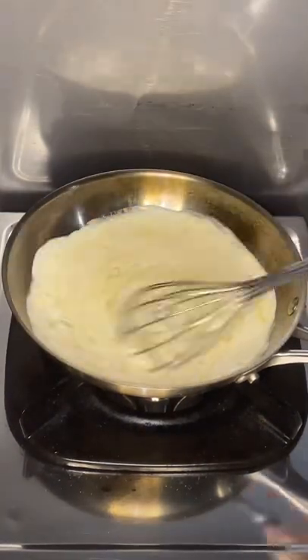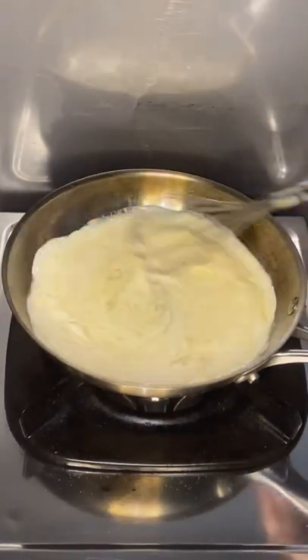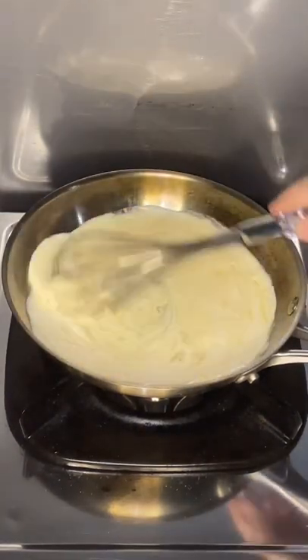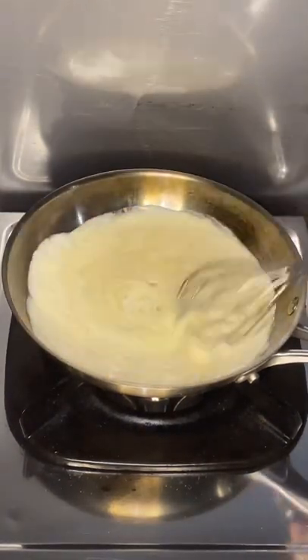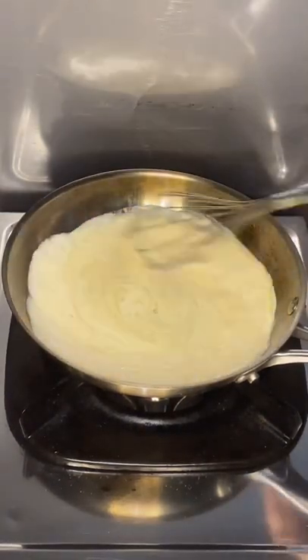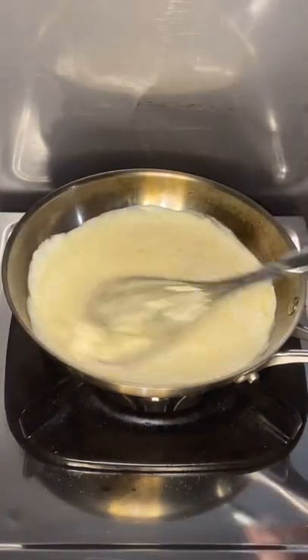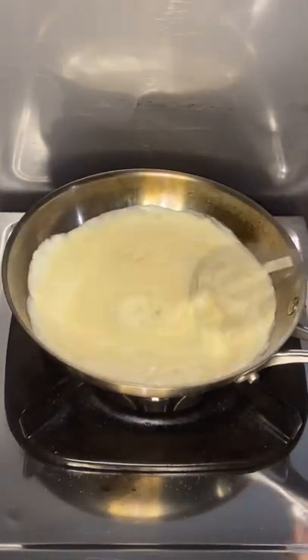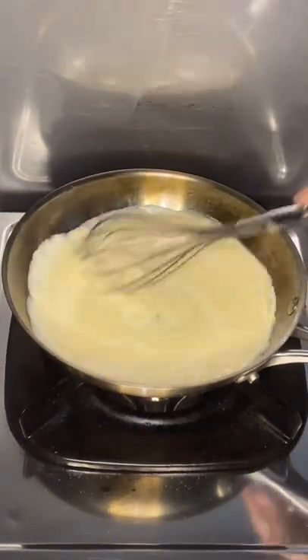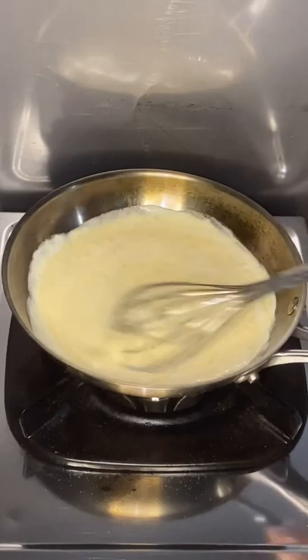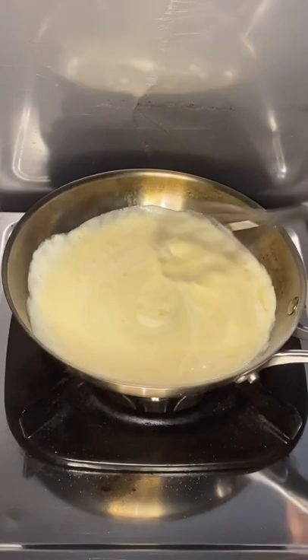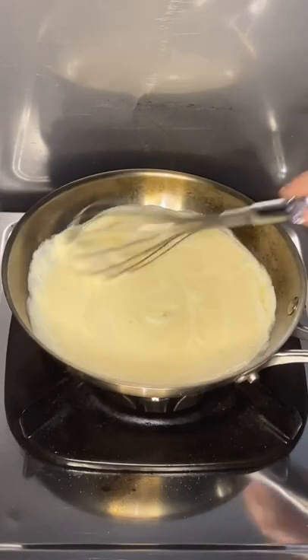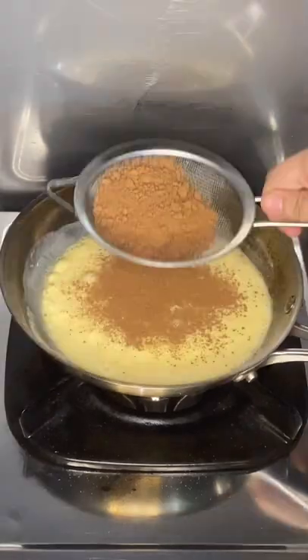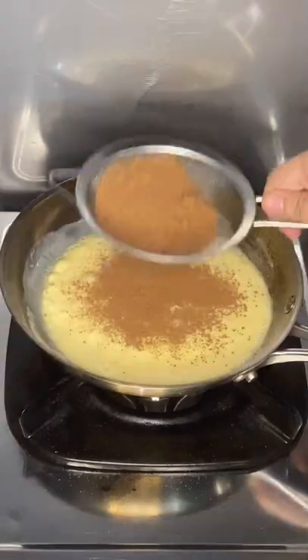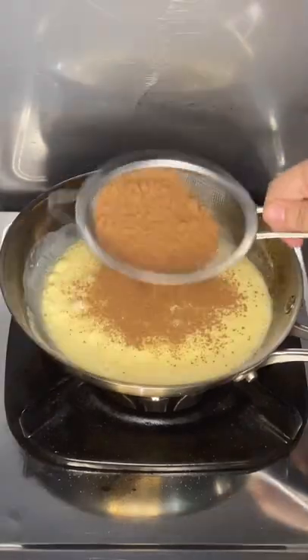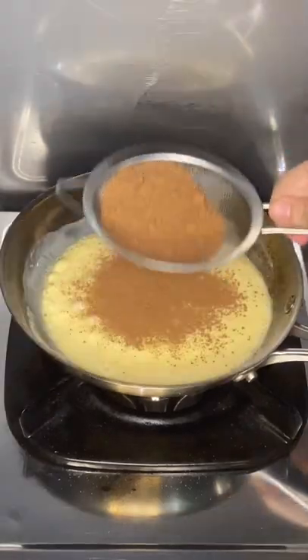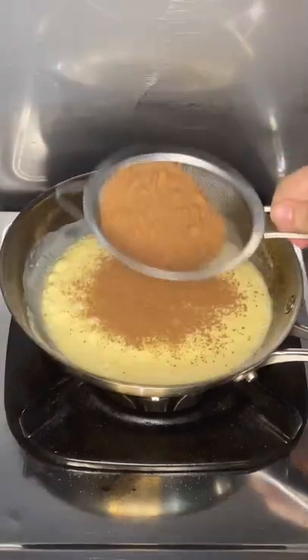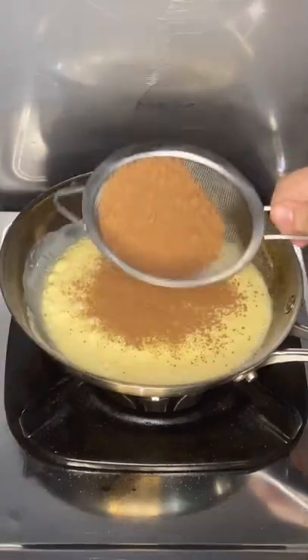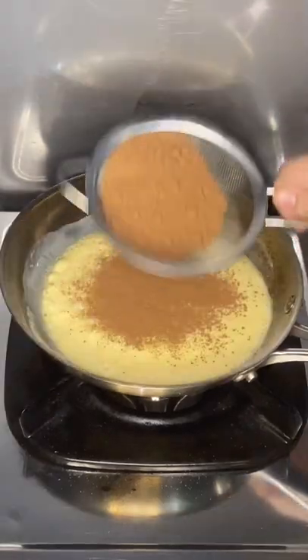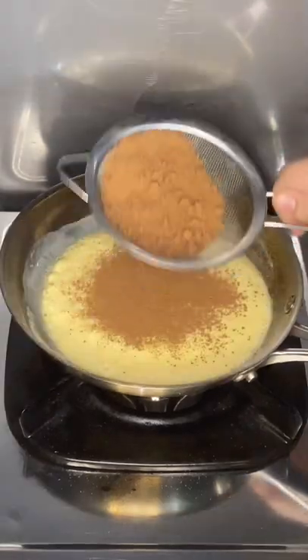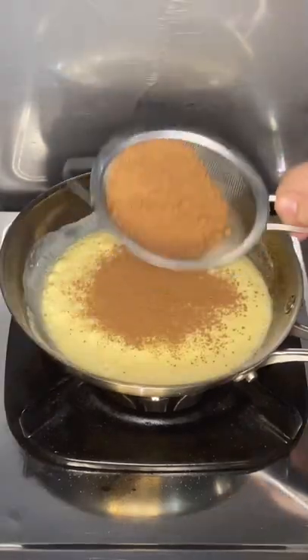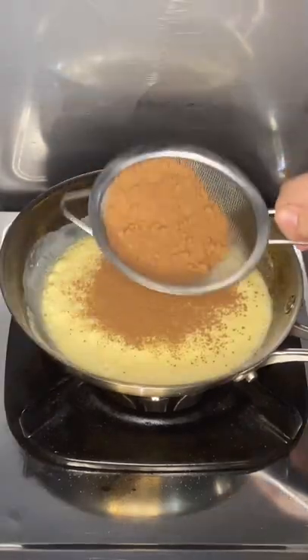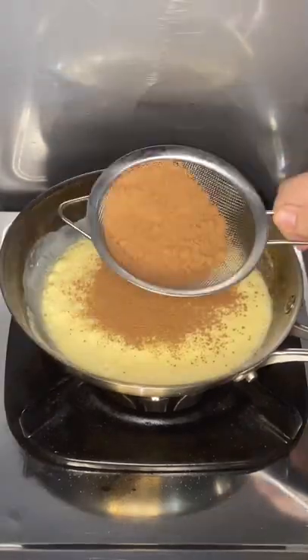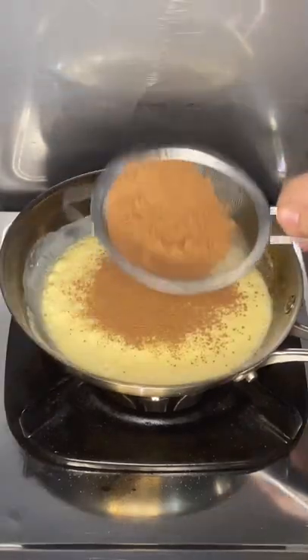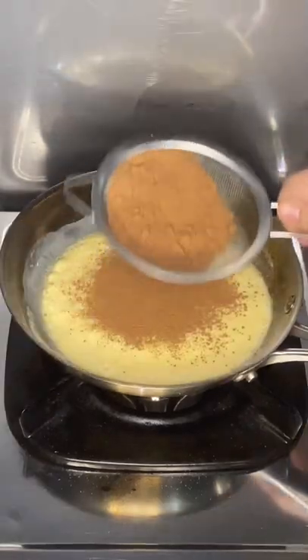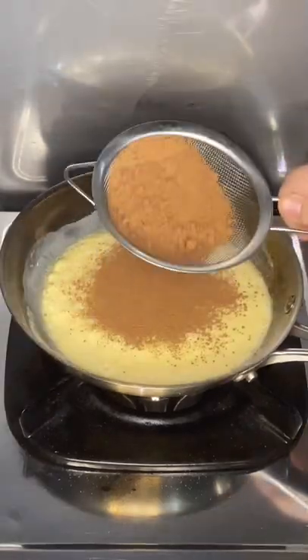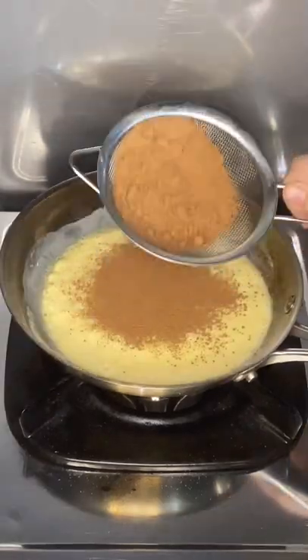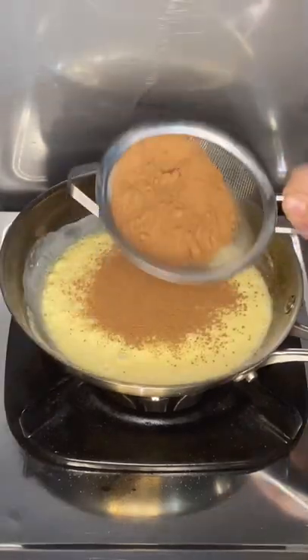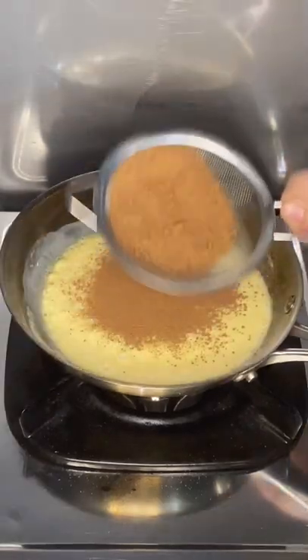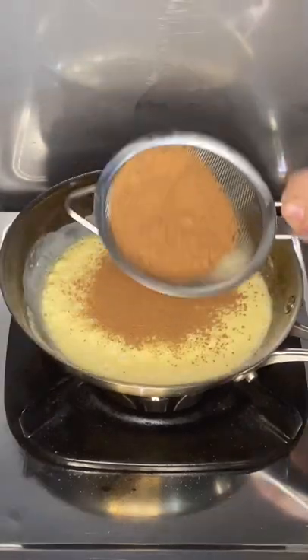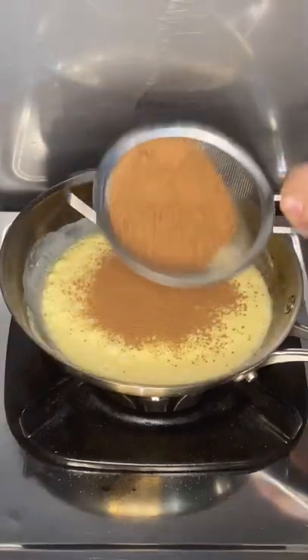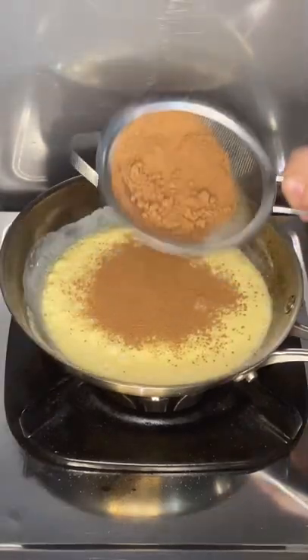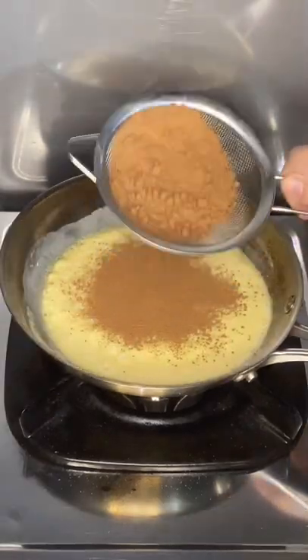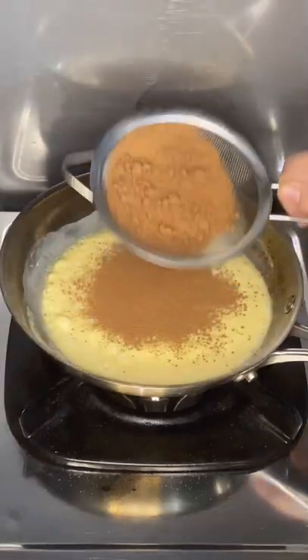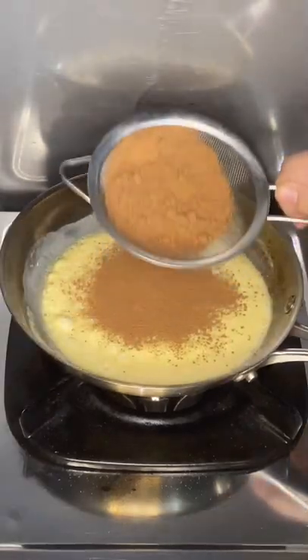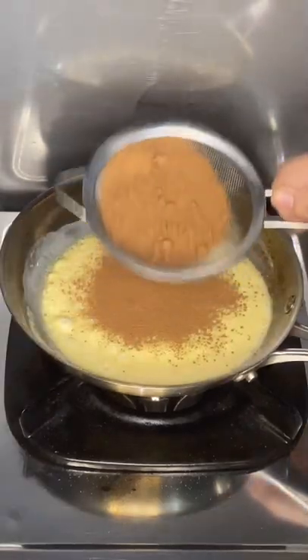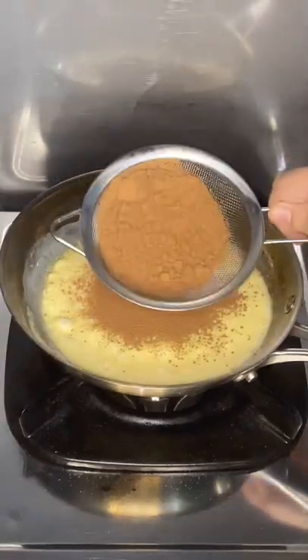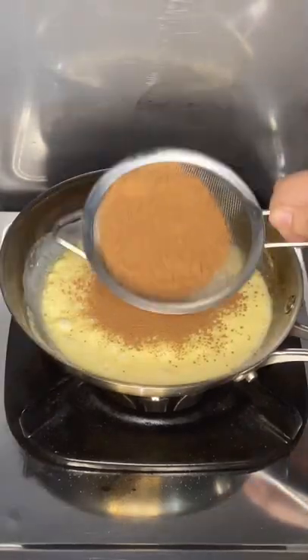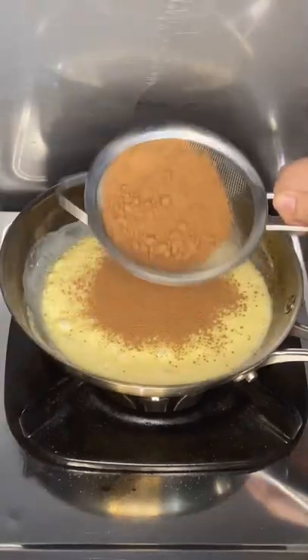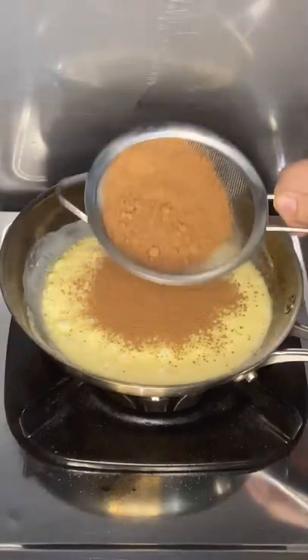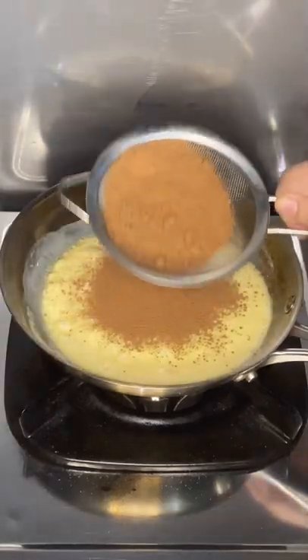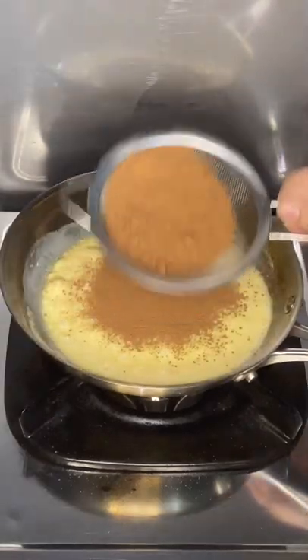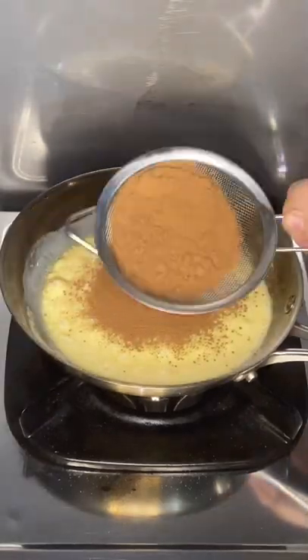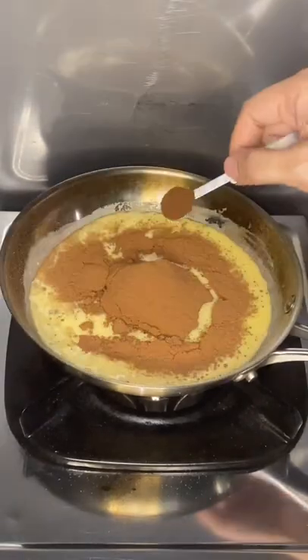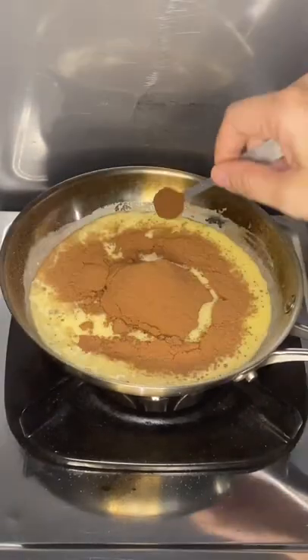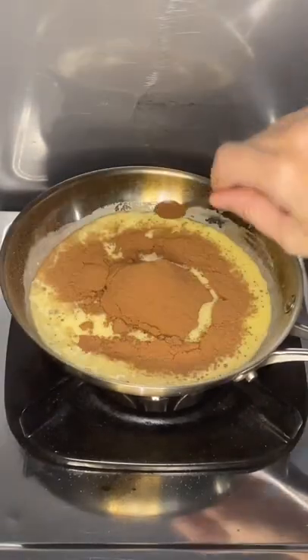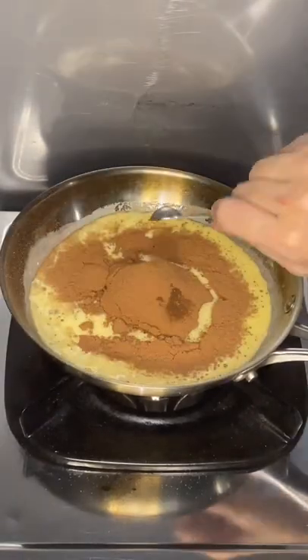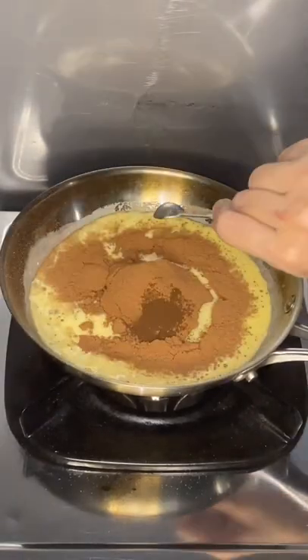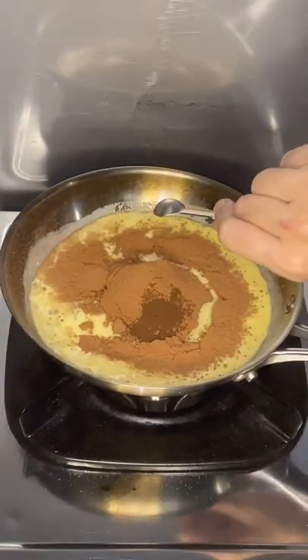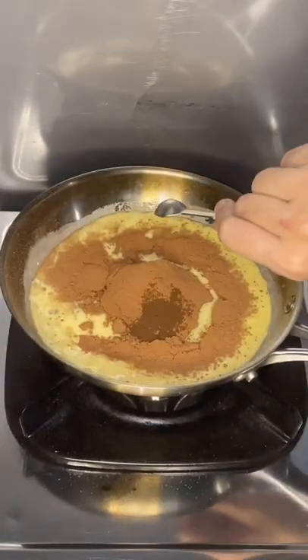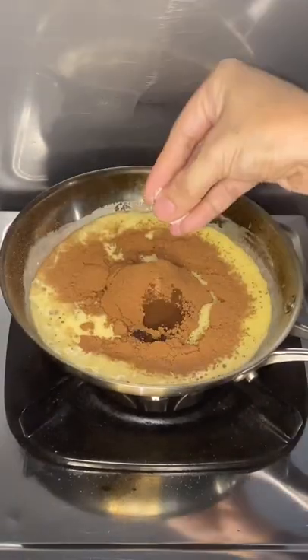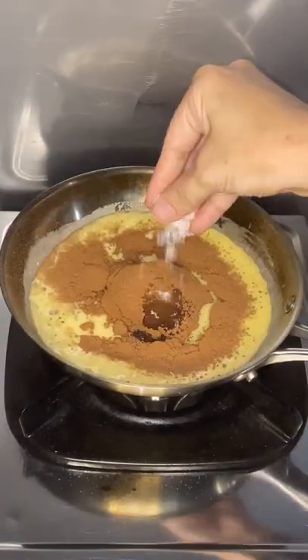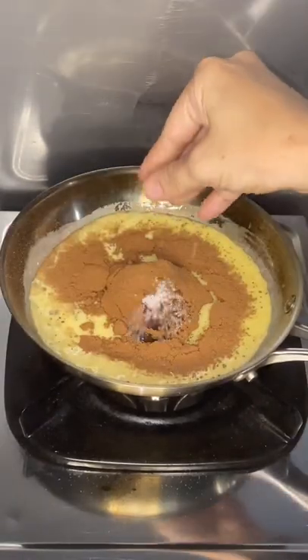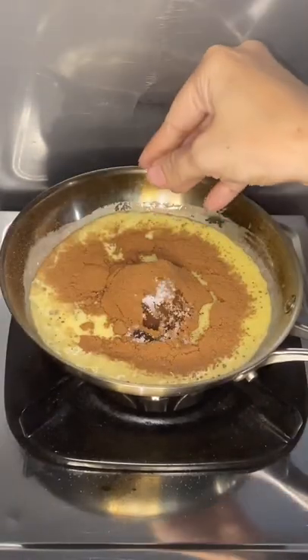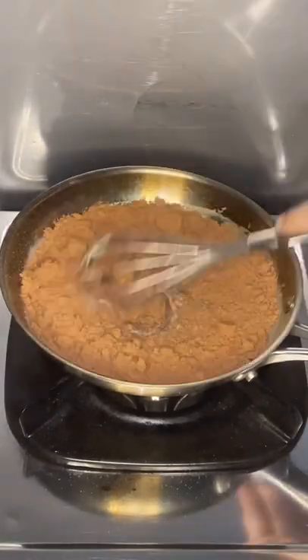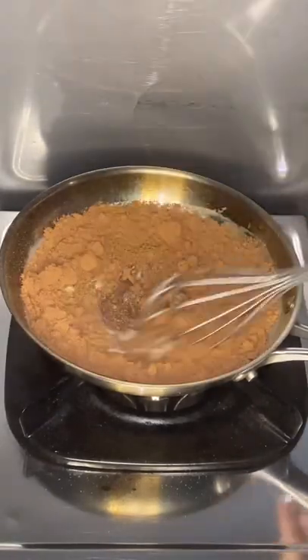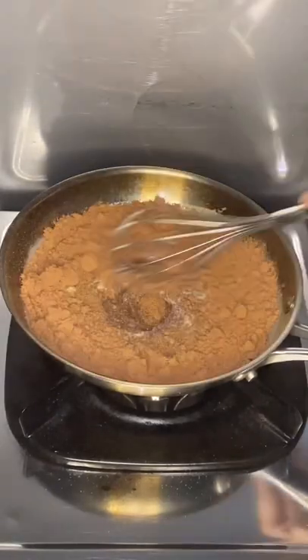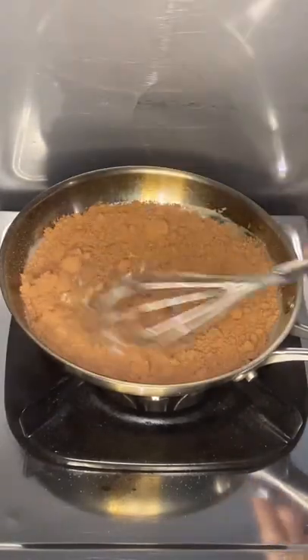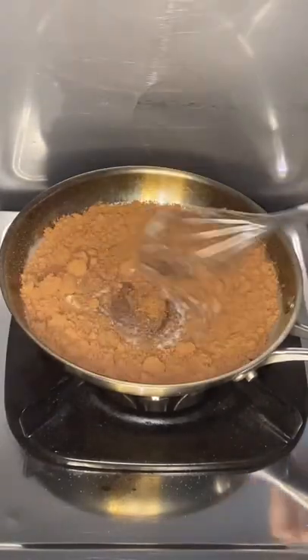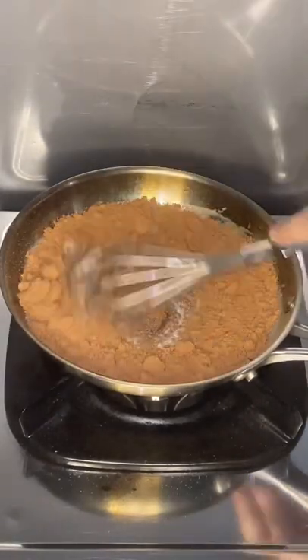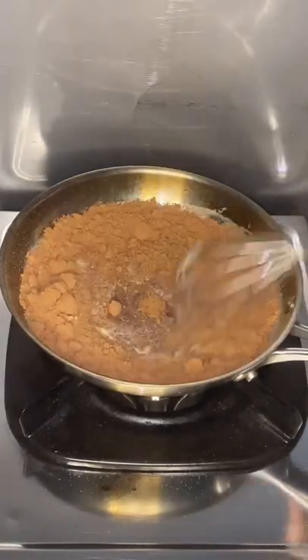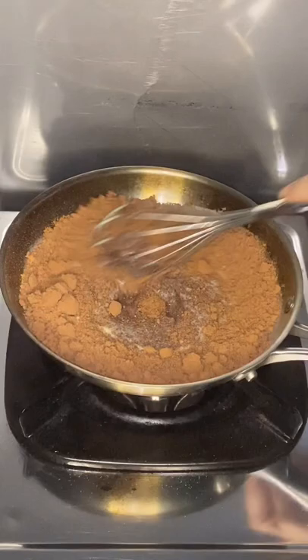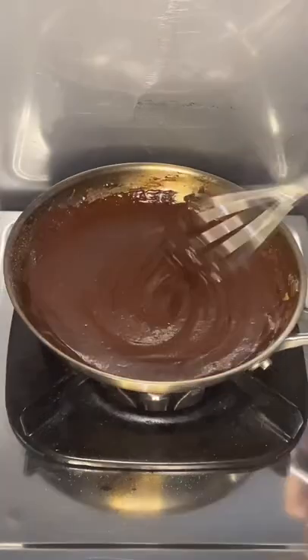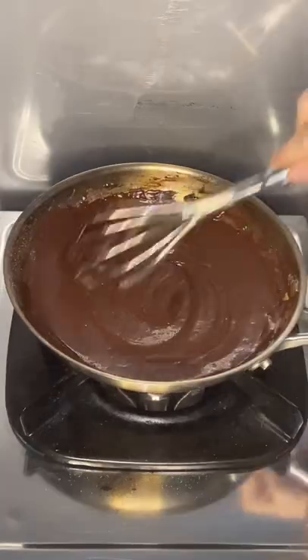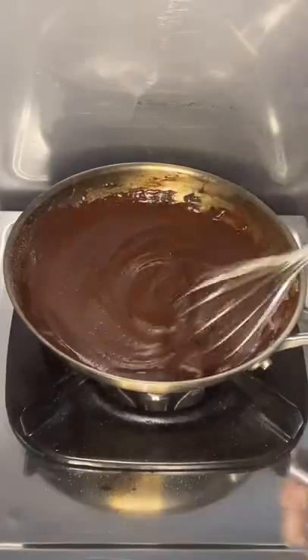Once it begins to boil, sift in 3 tablespoons cocoa powder, add instant black coffee, salt, and mix.